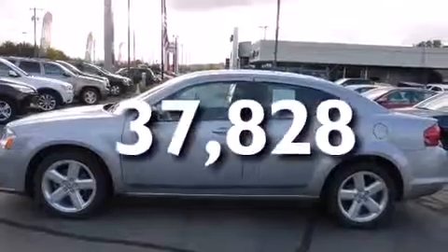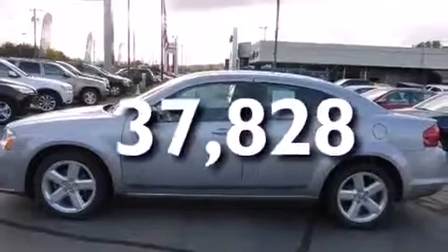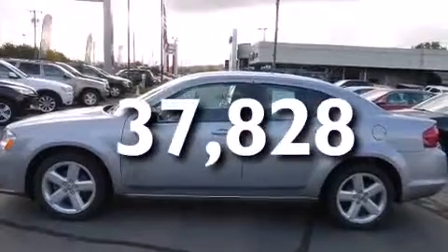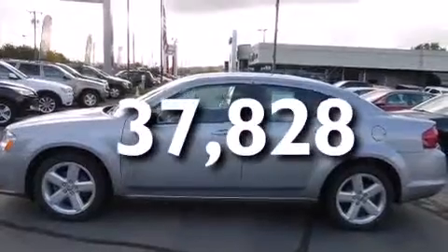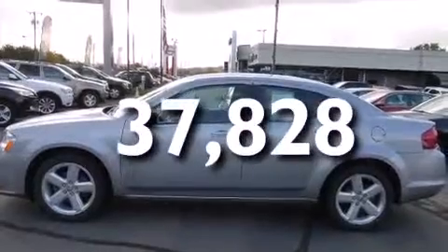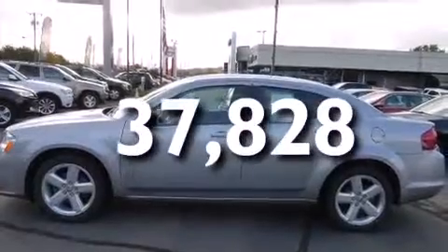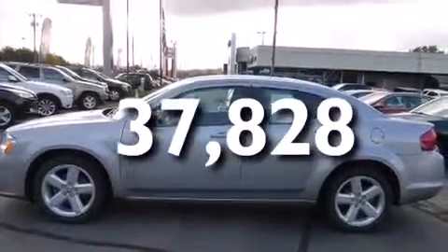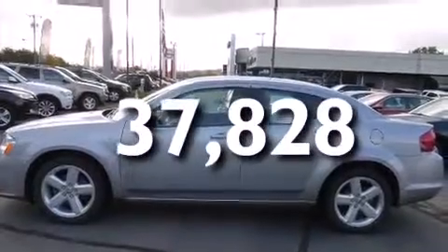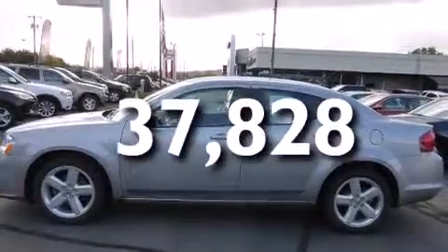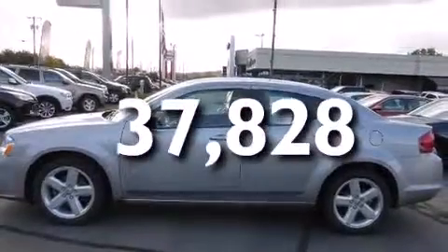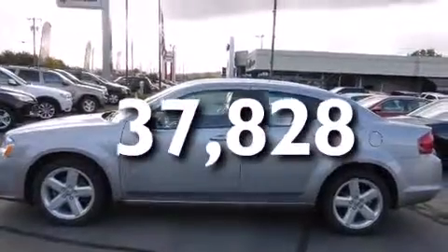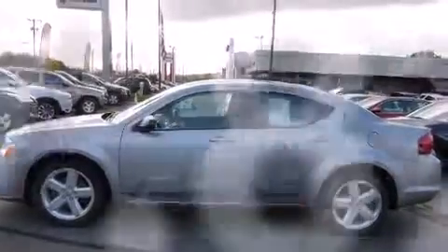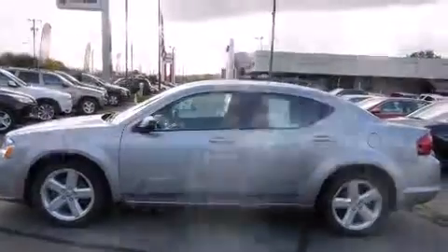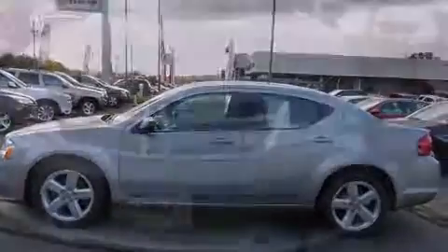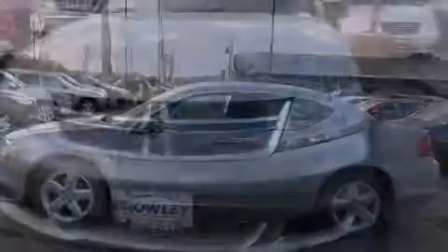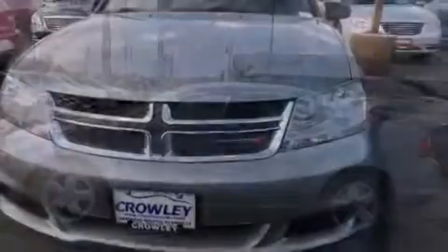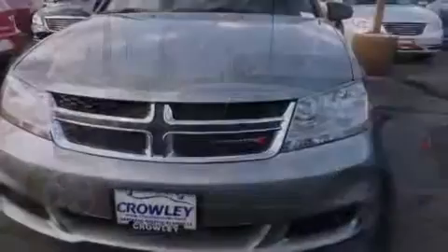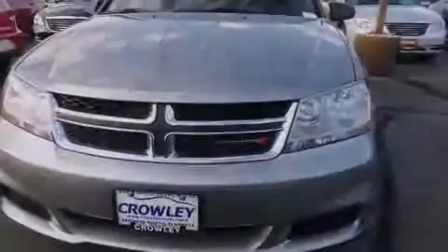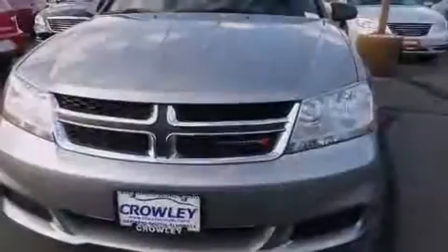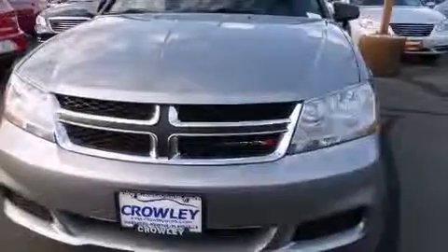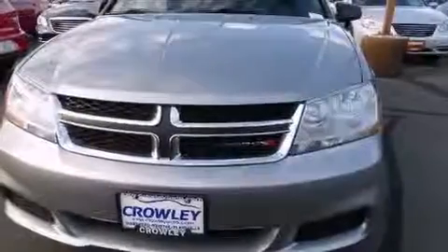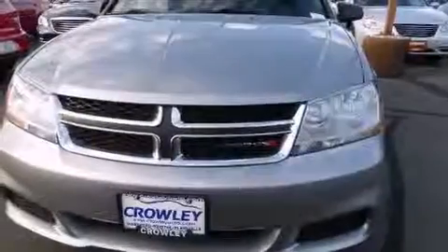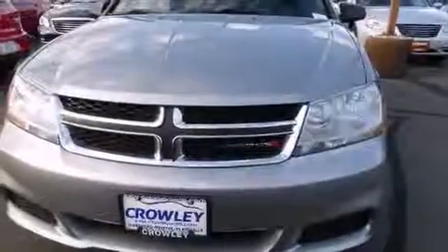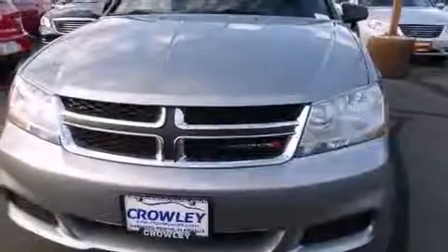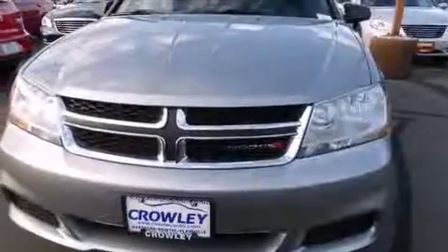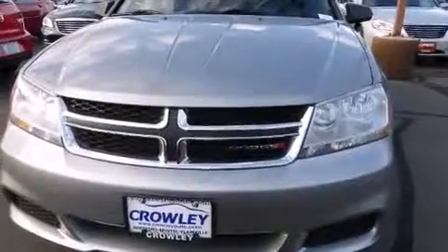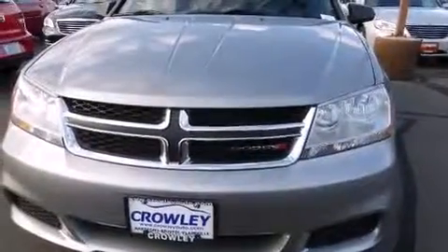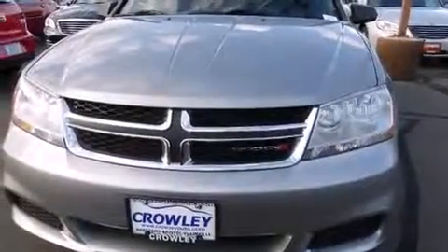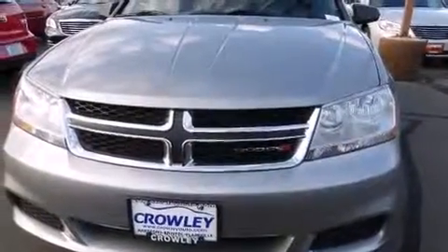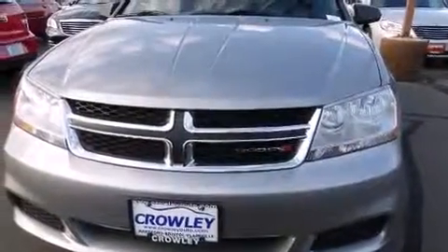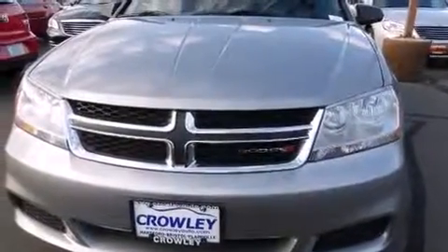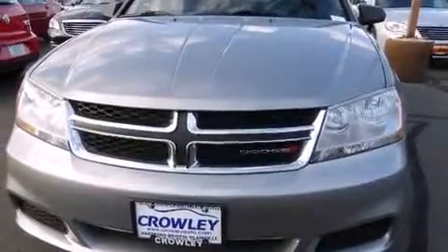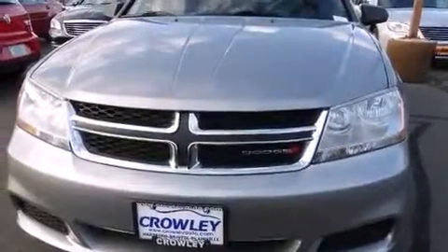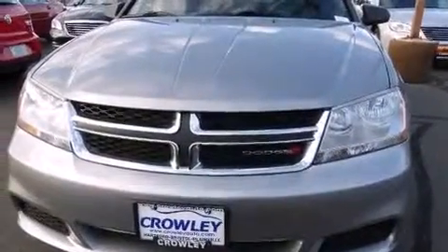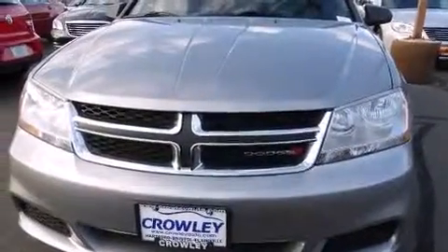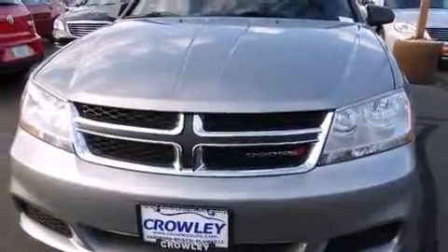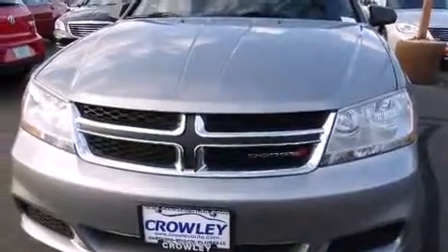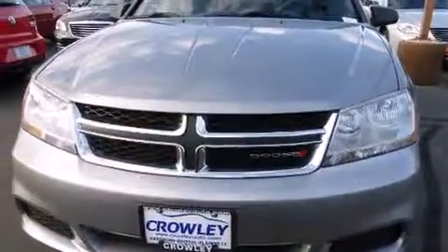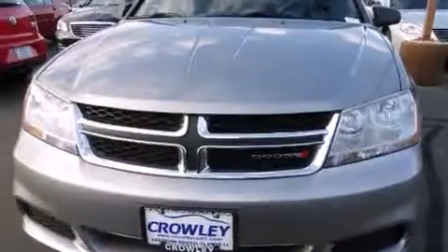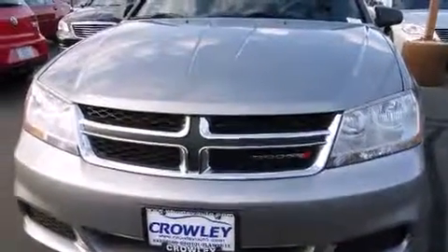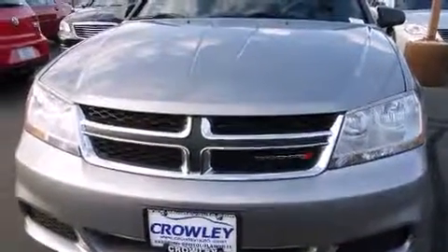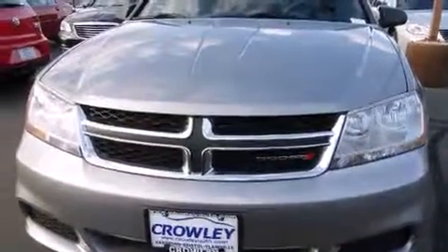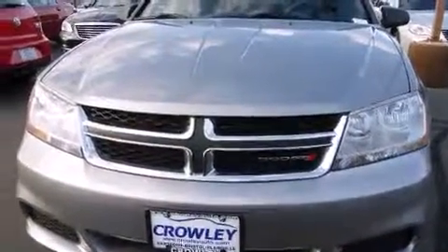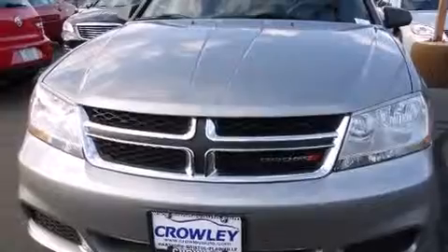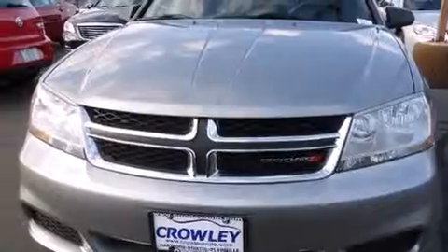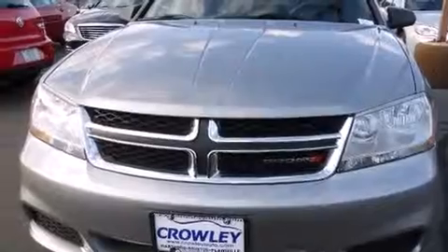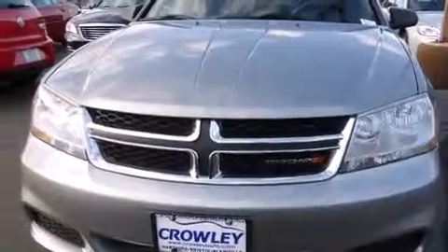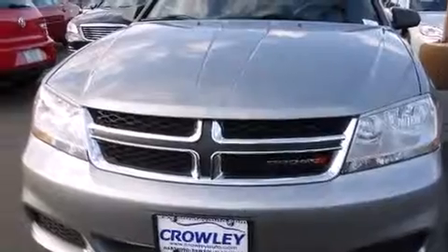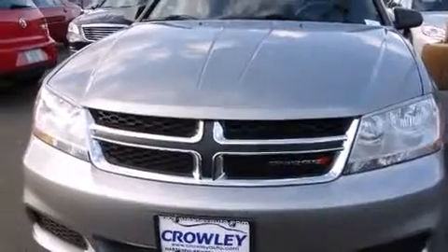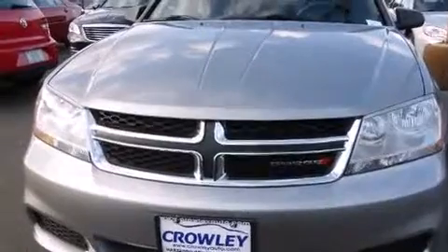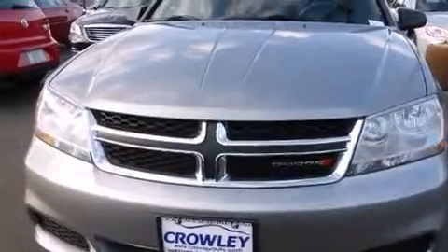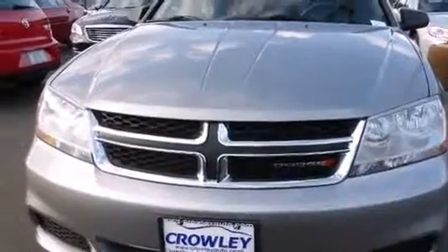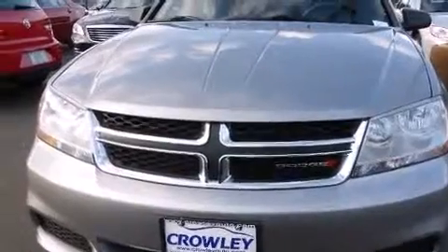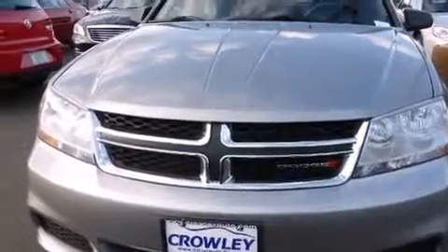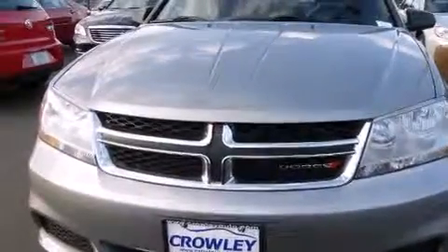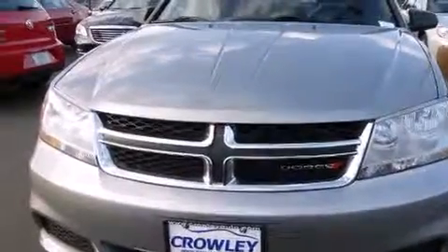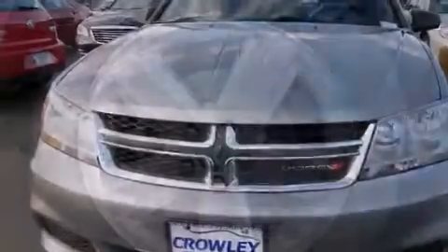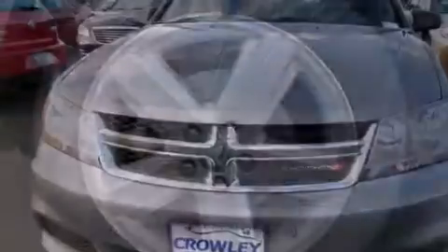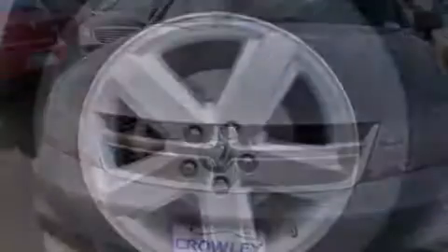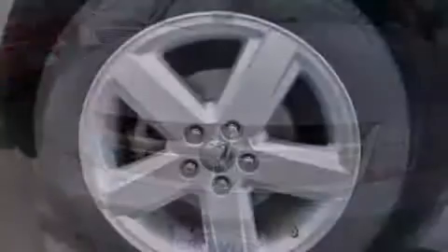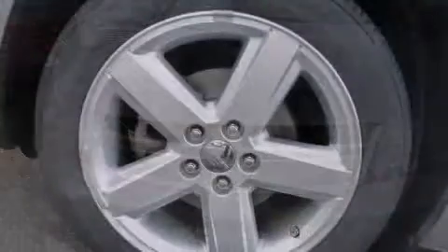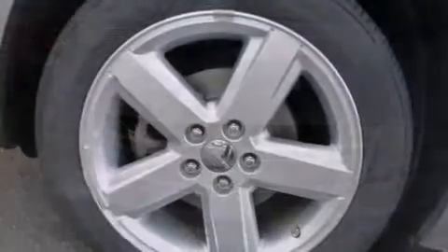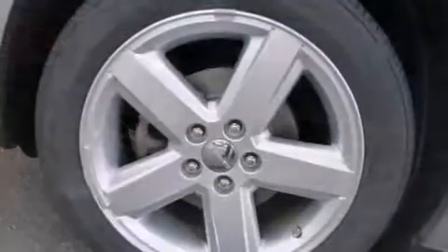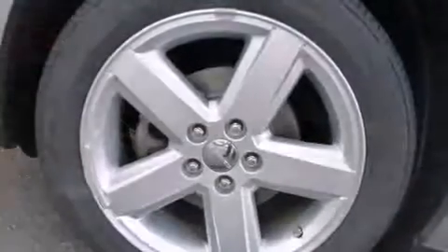With an EPA estimated rating of 31 miles per gallon on the highway, fuel efficiency is still high on the list of priorities.